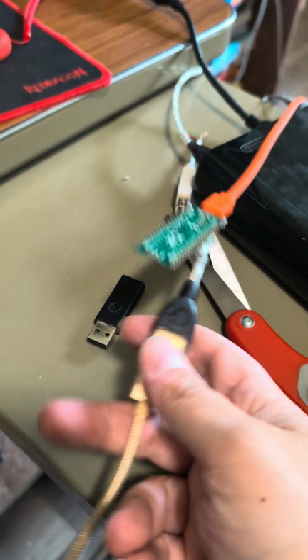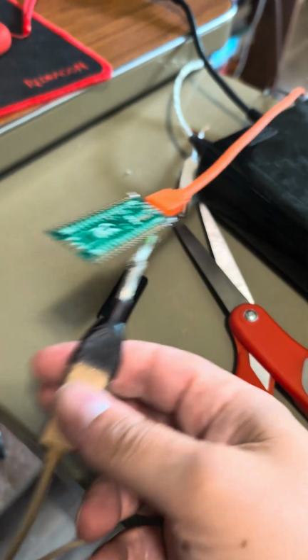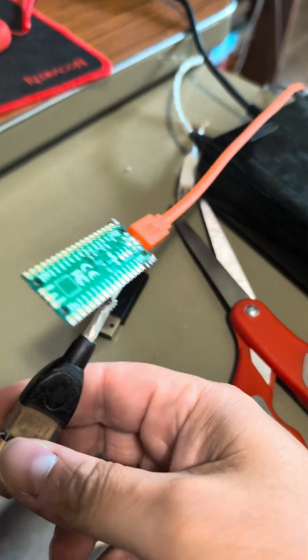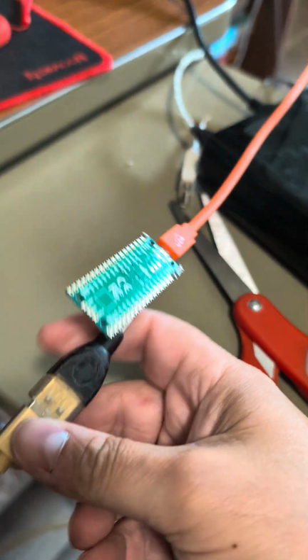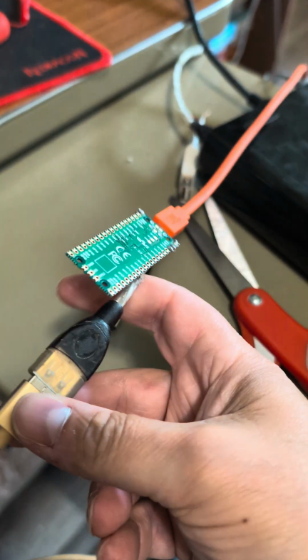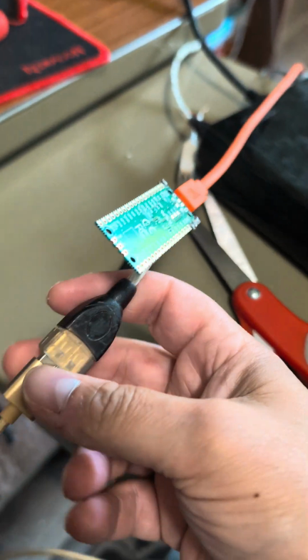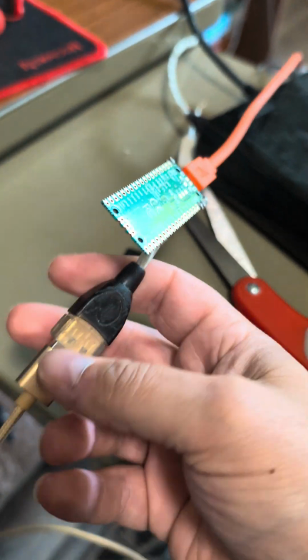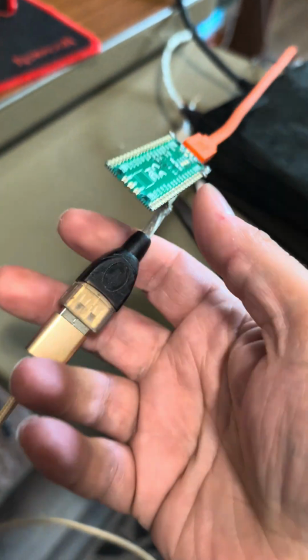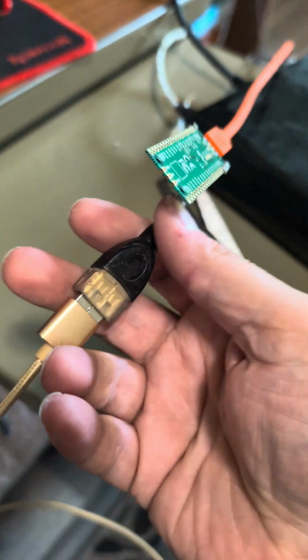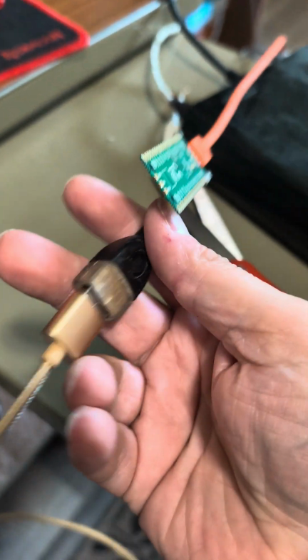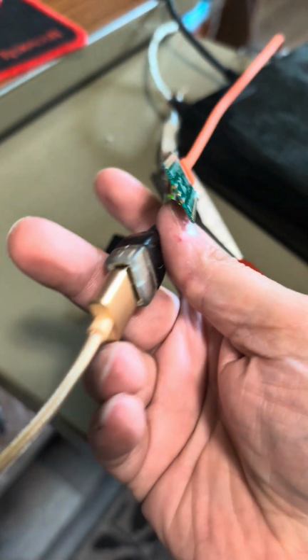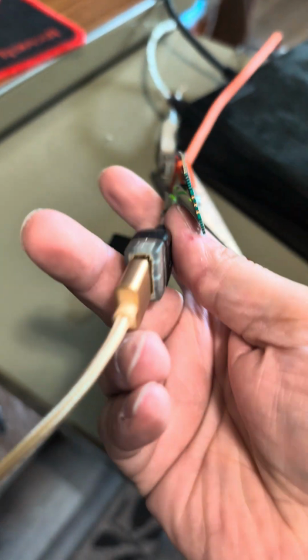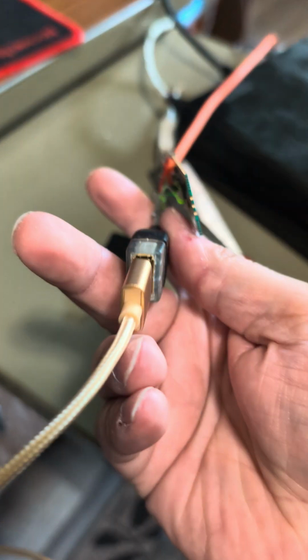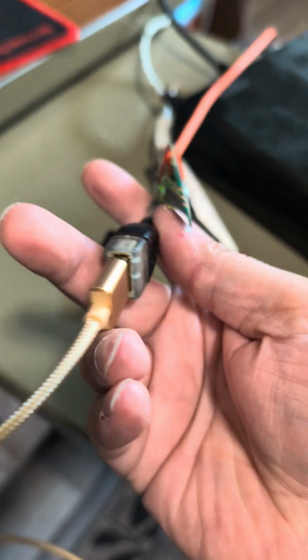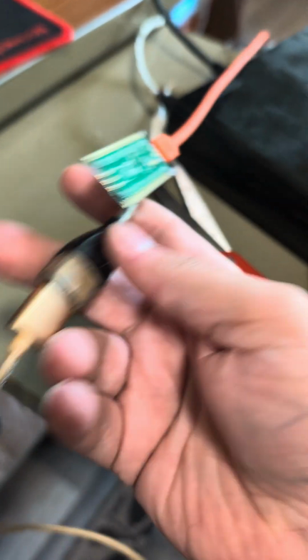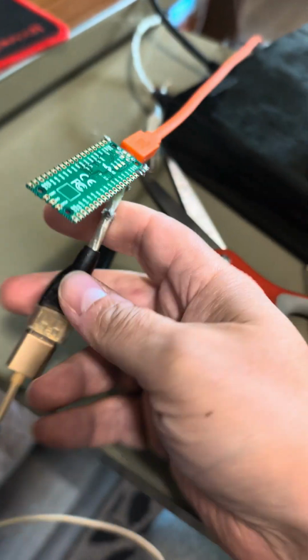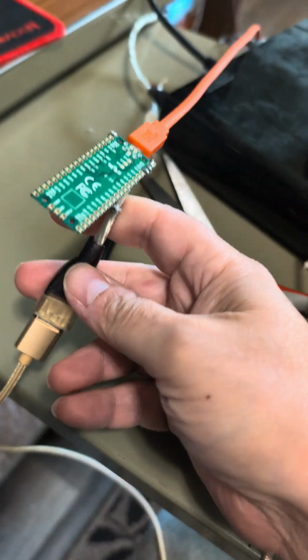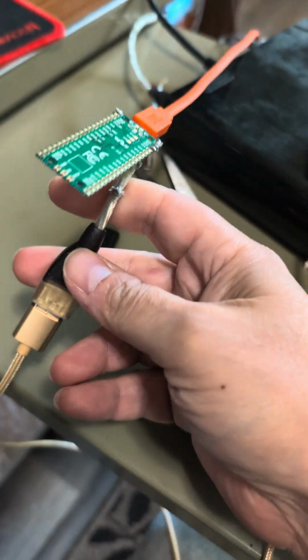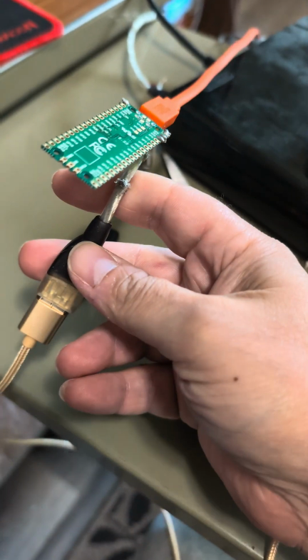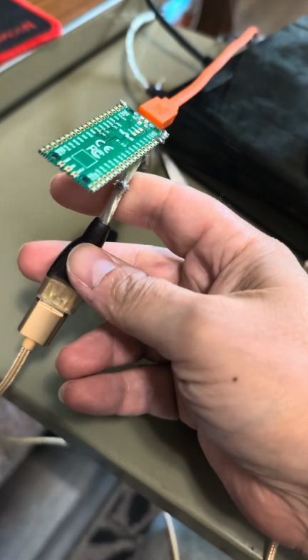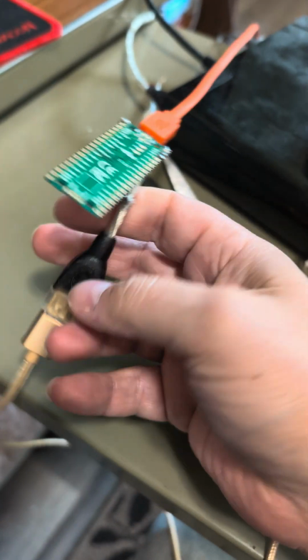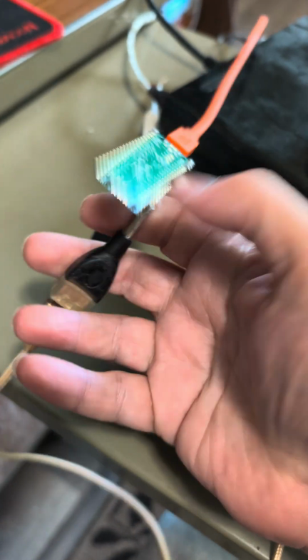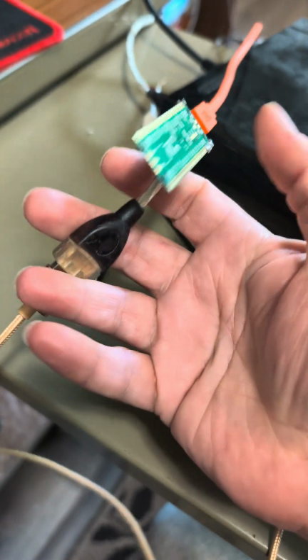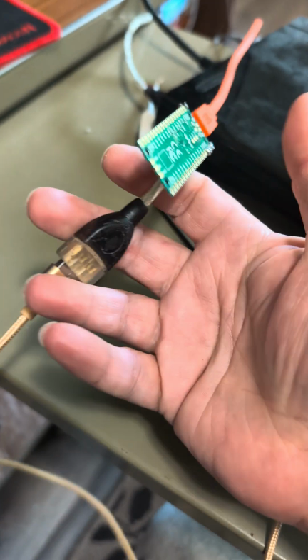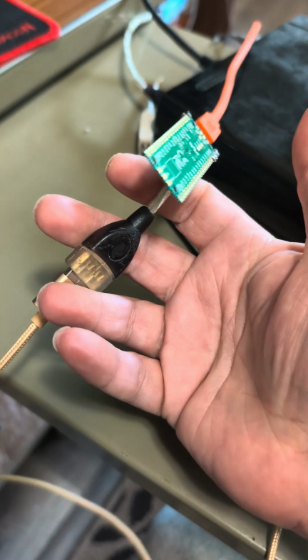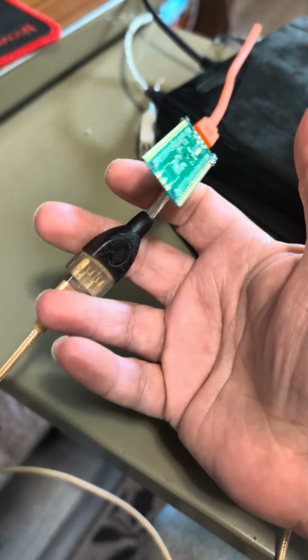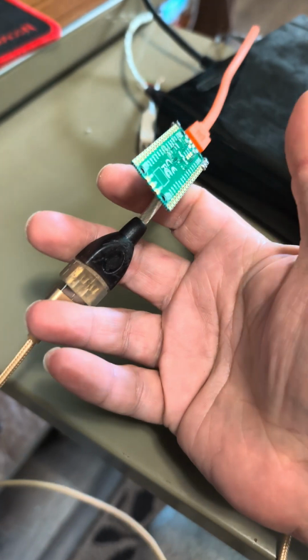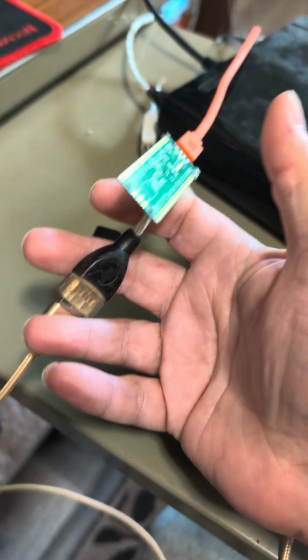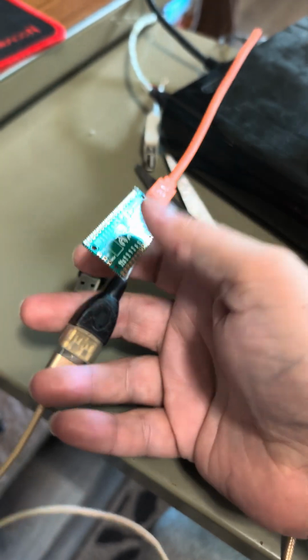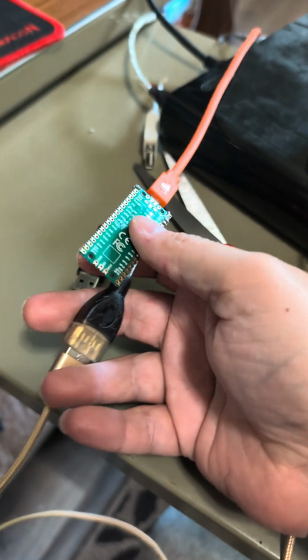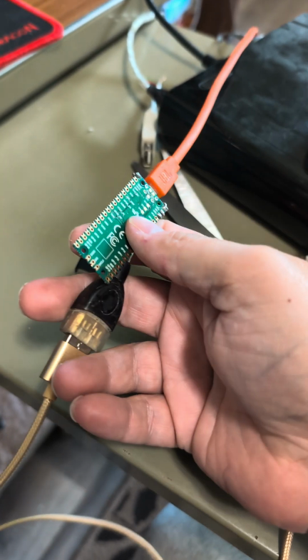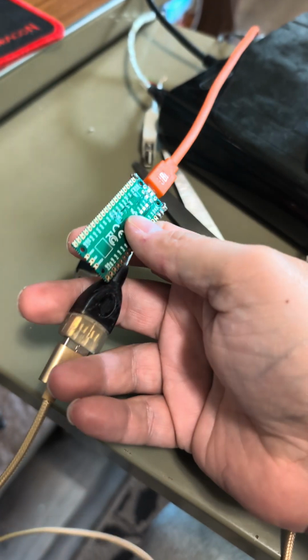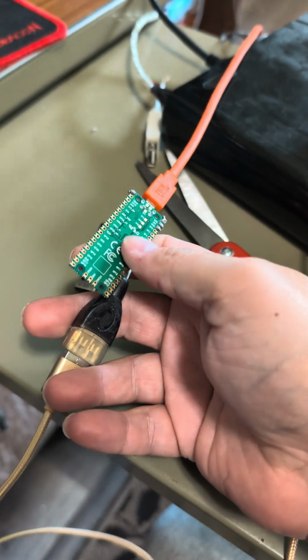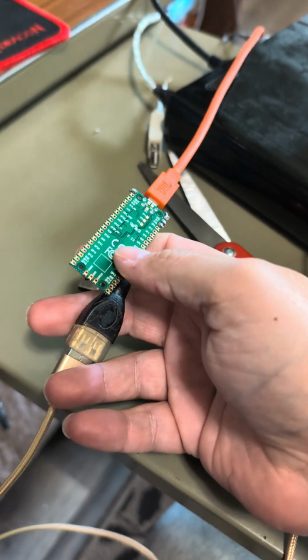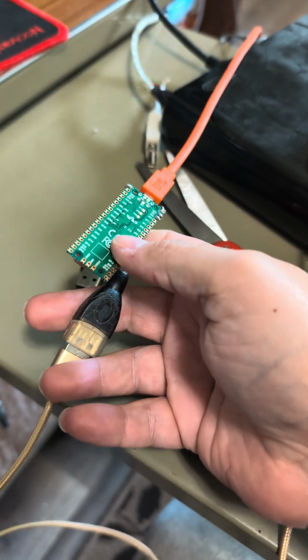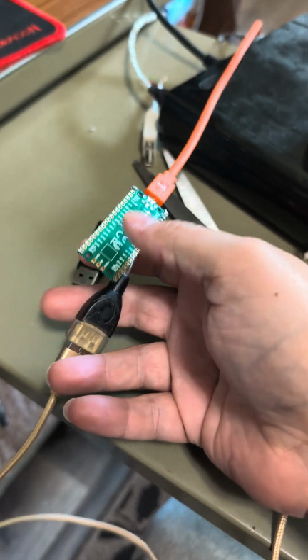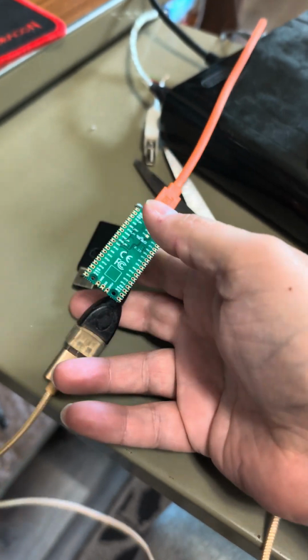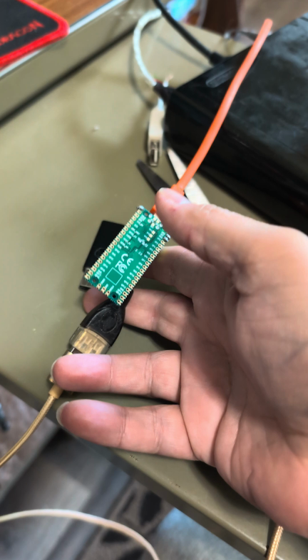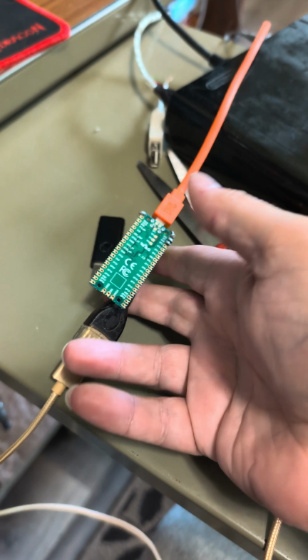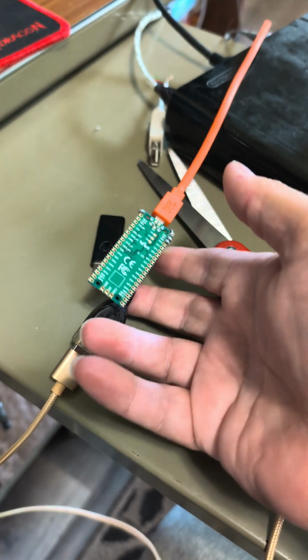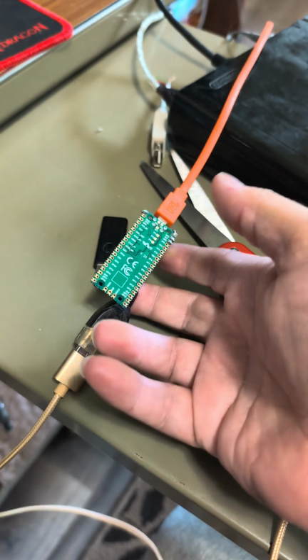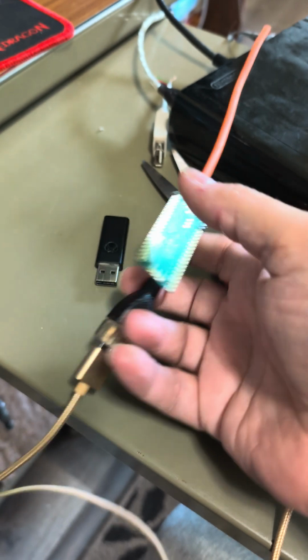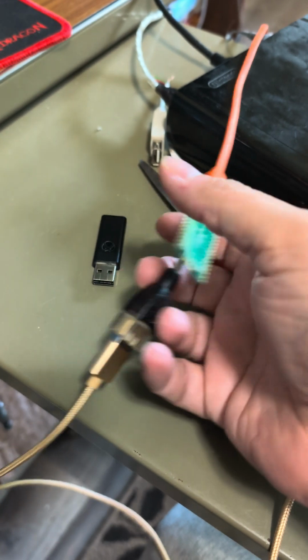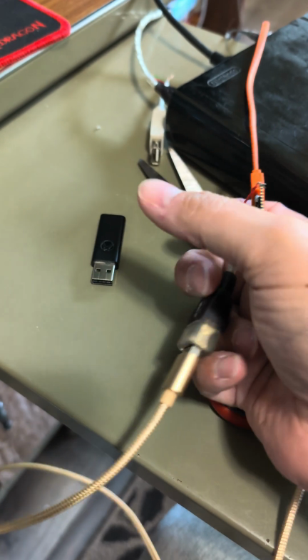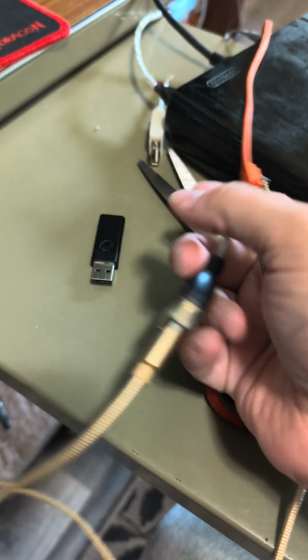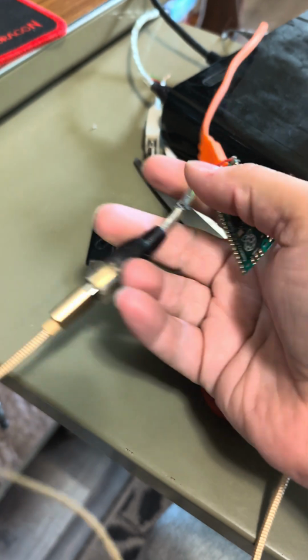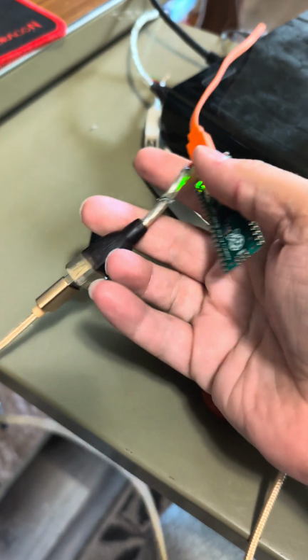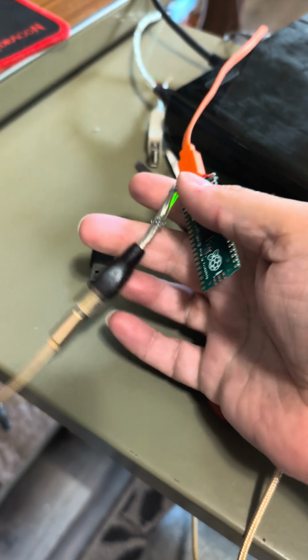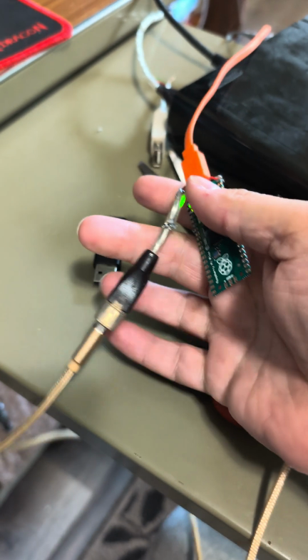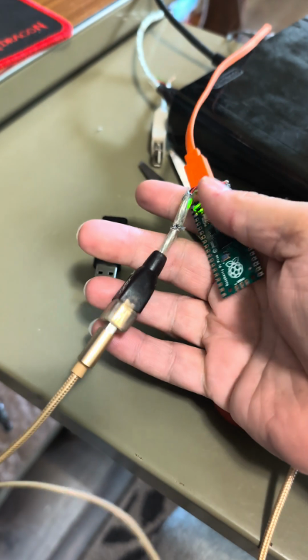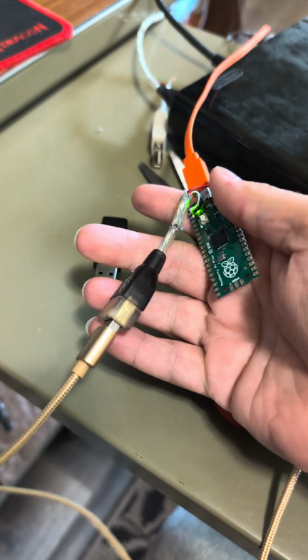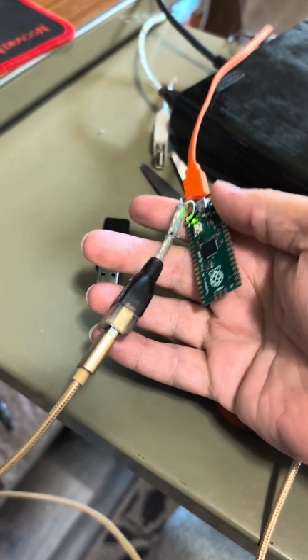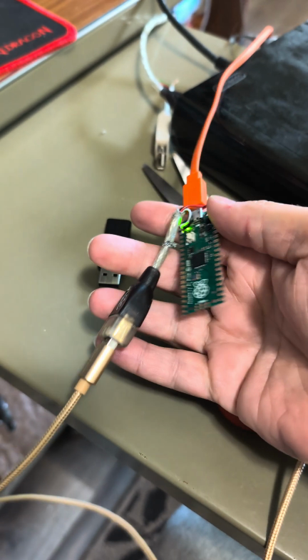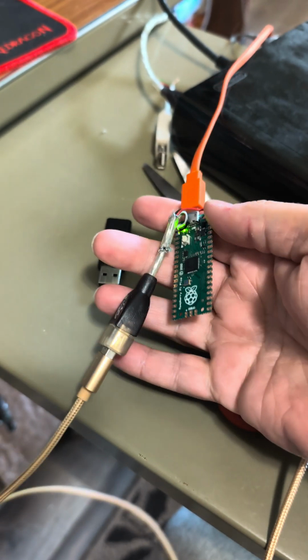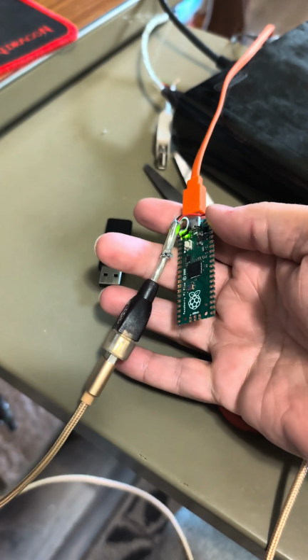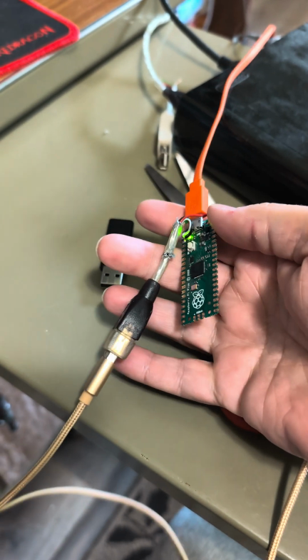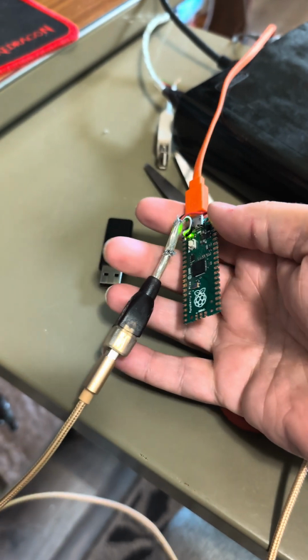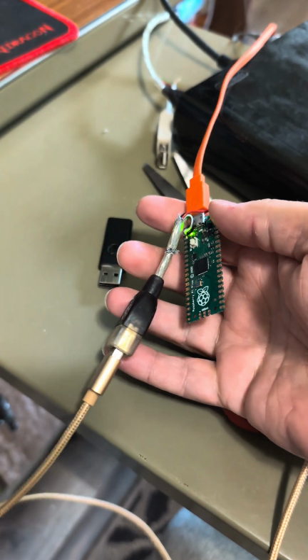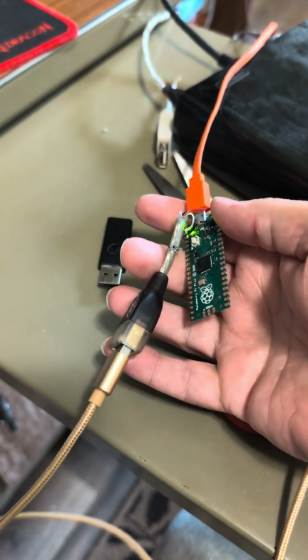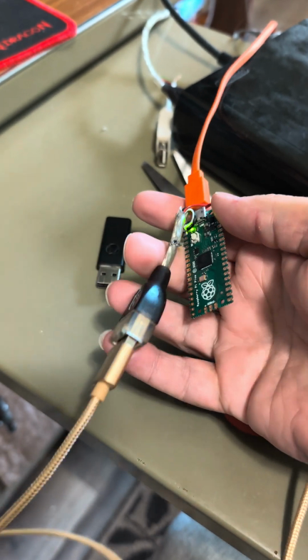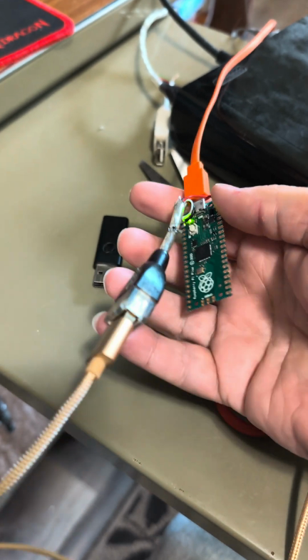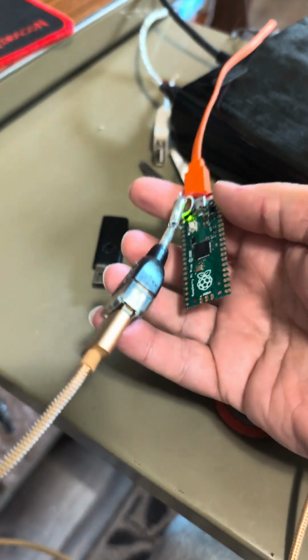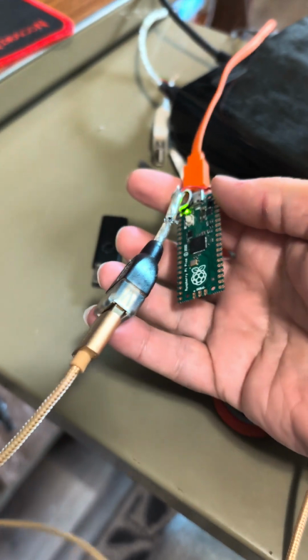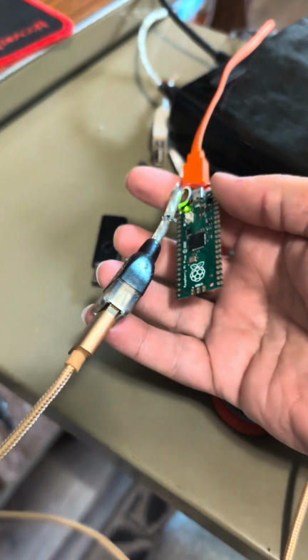I just wanted to show you the project I did today. I was watching a YouTube video and thought, you know what, I'm going to do it myself.